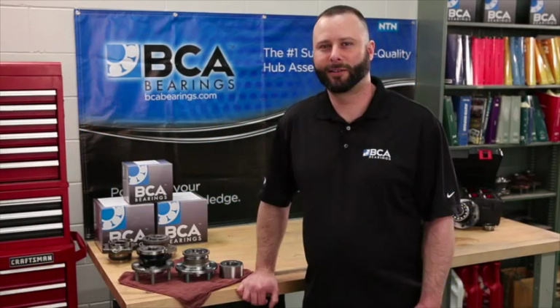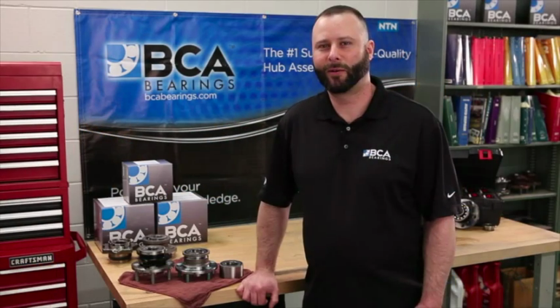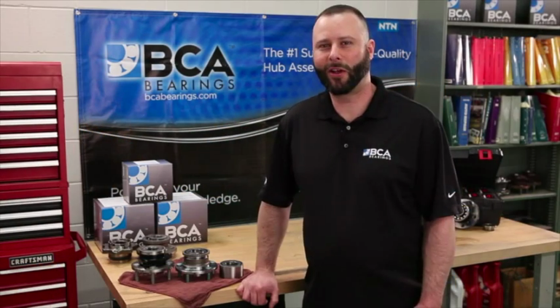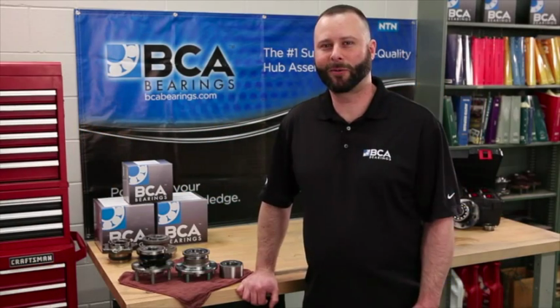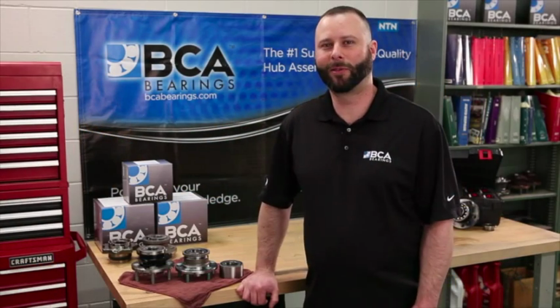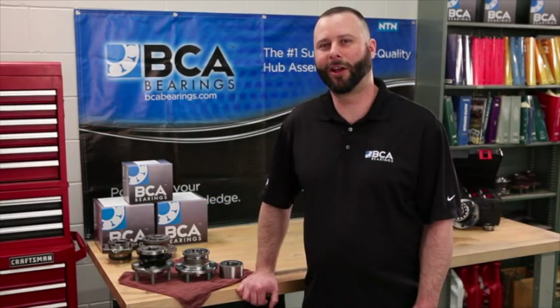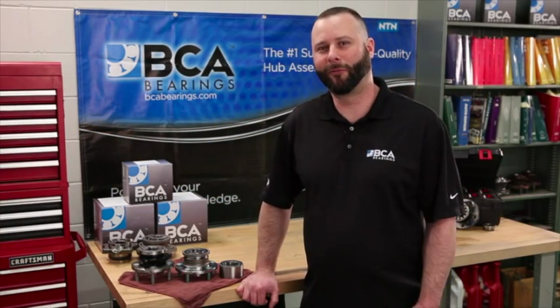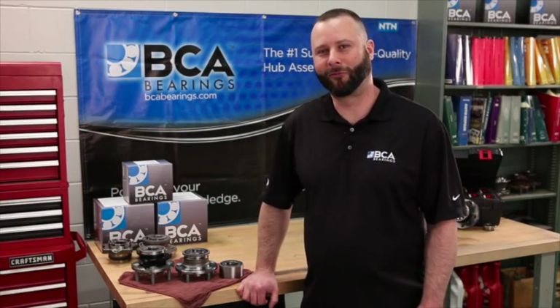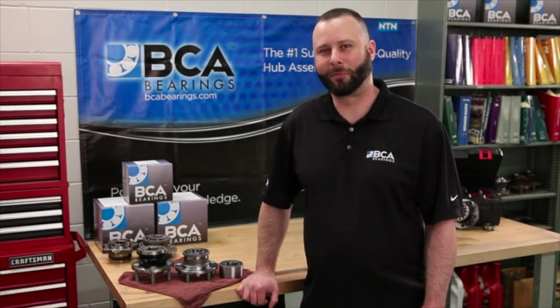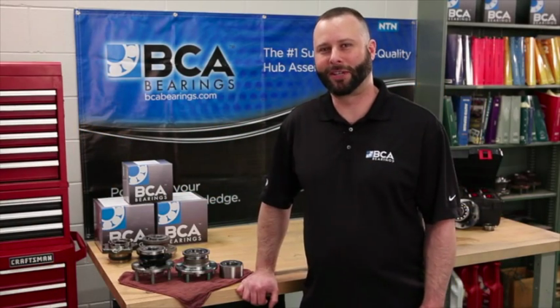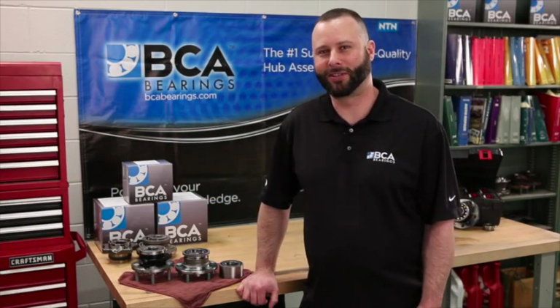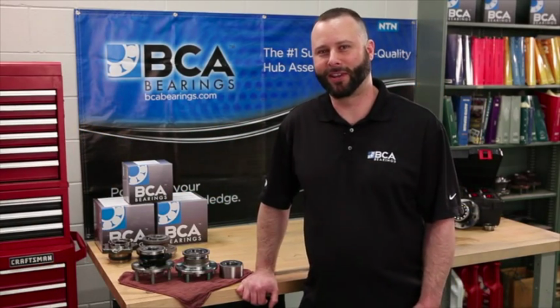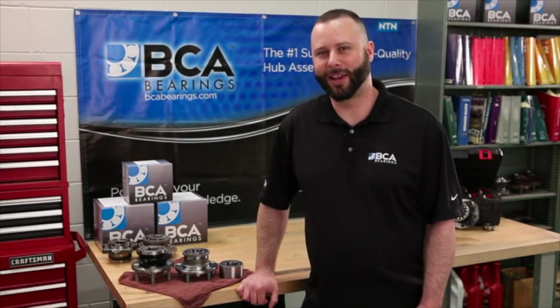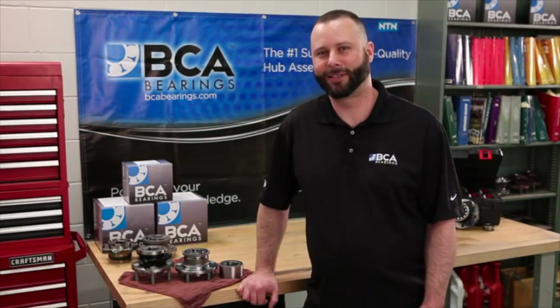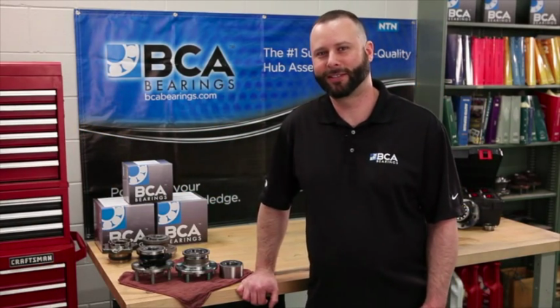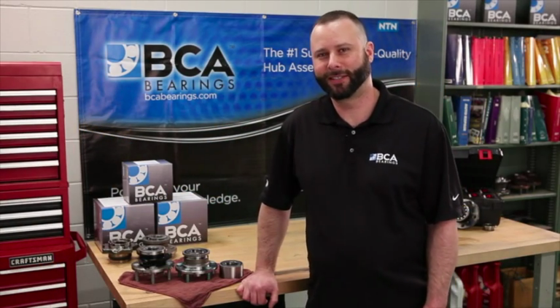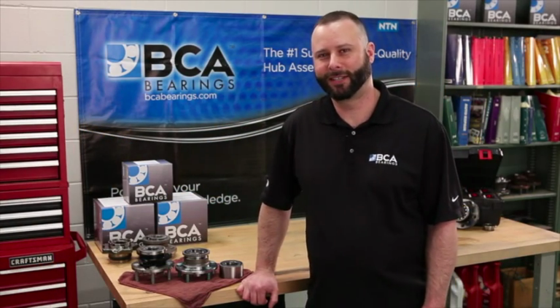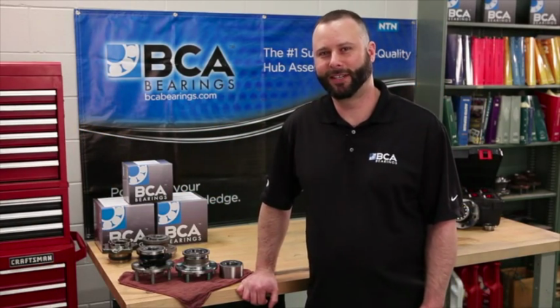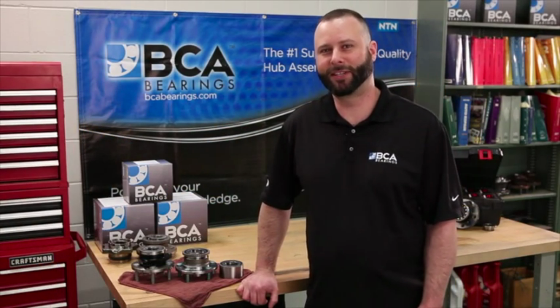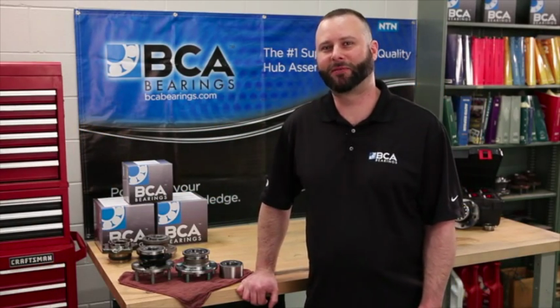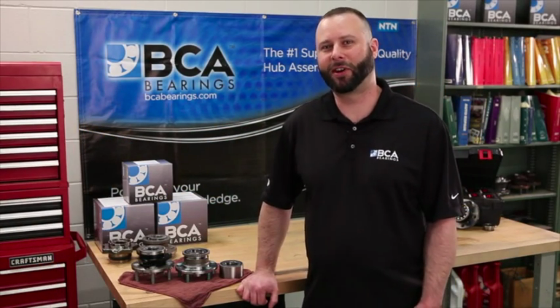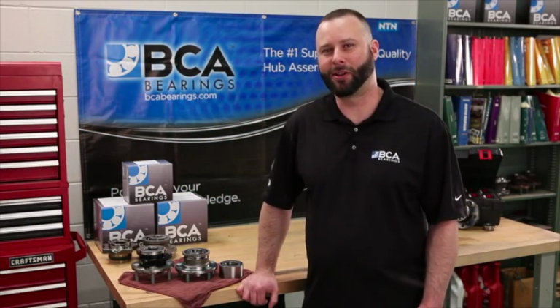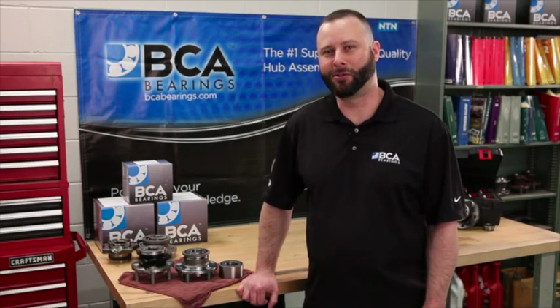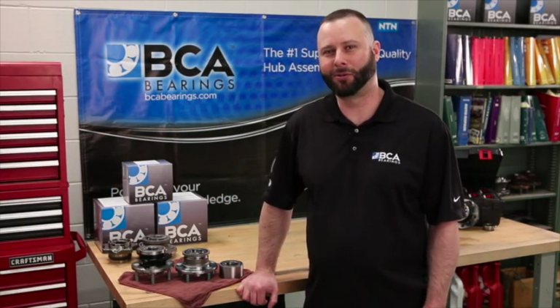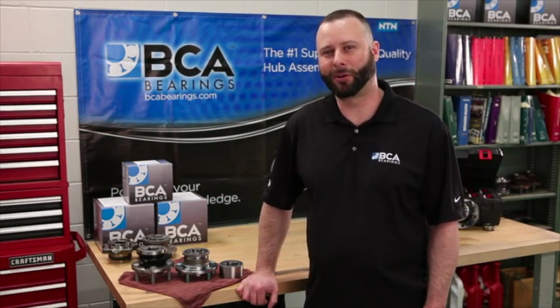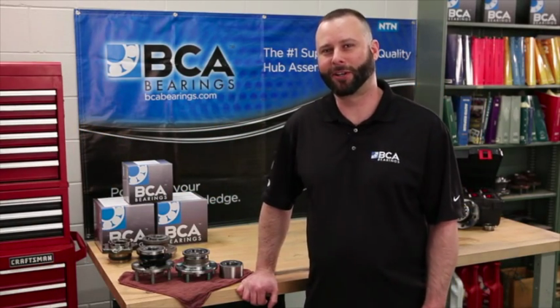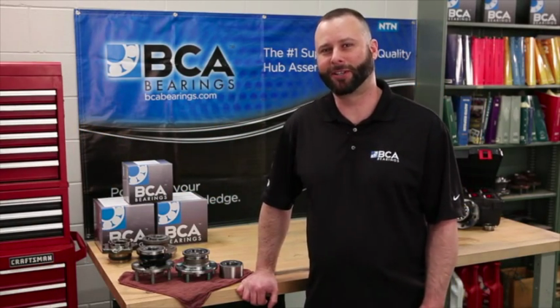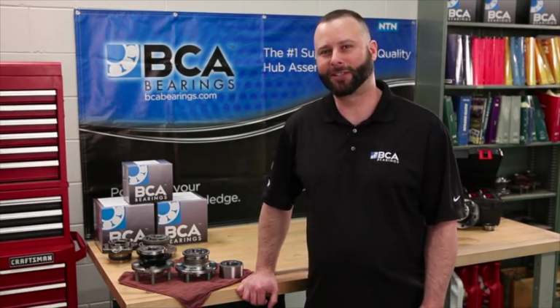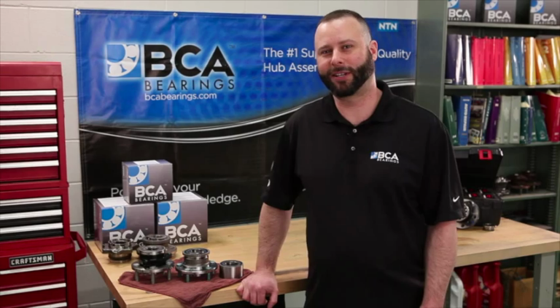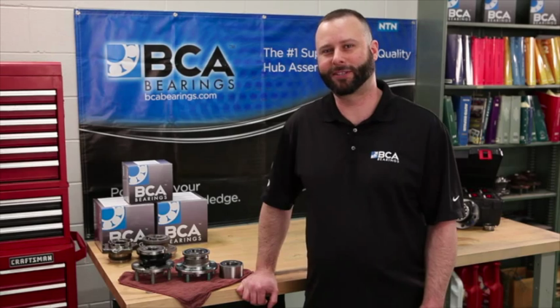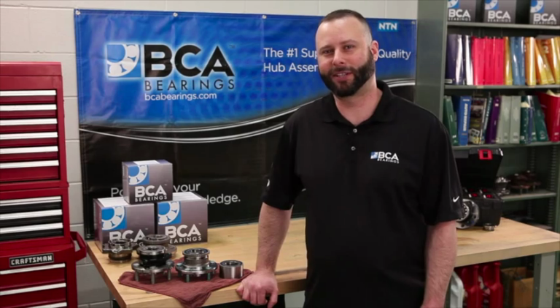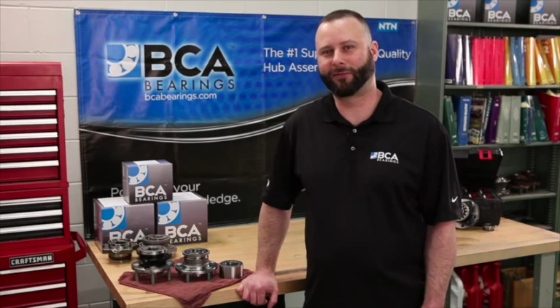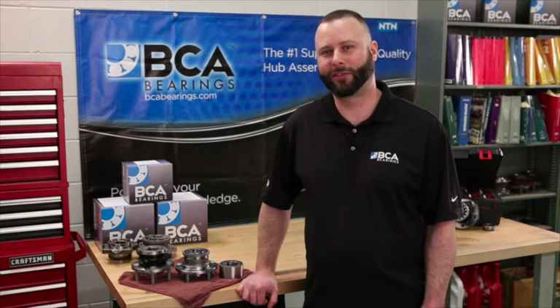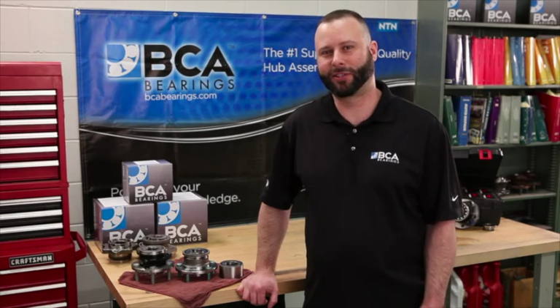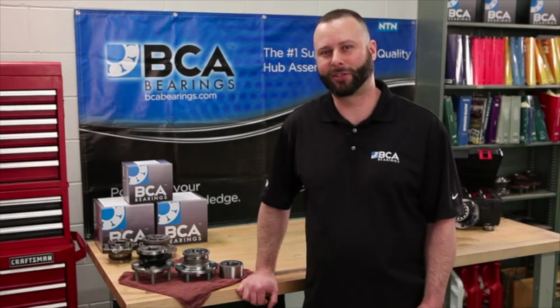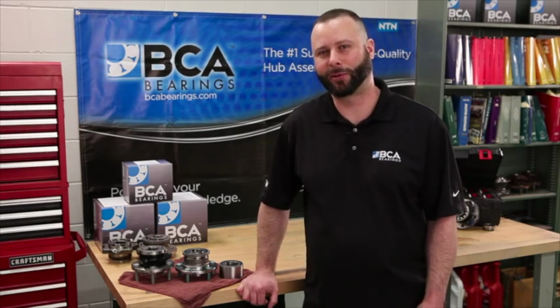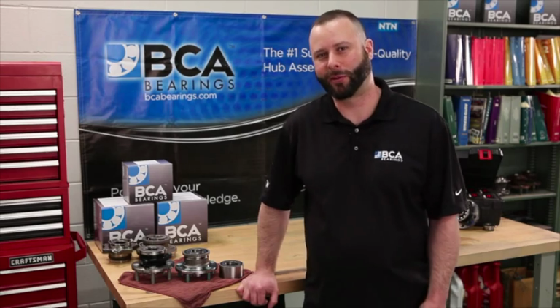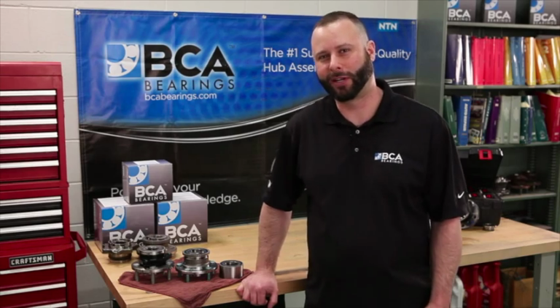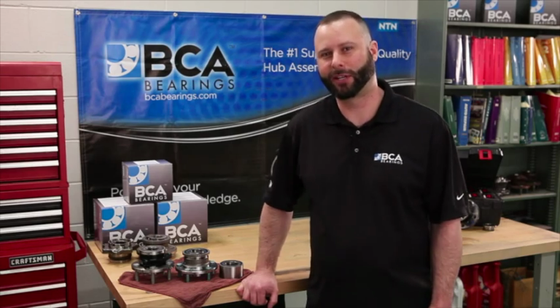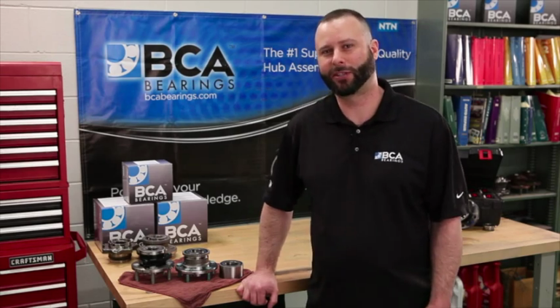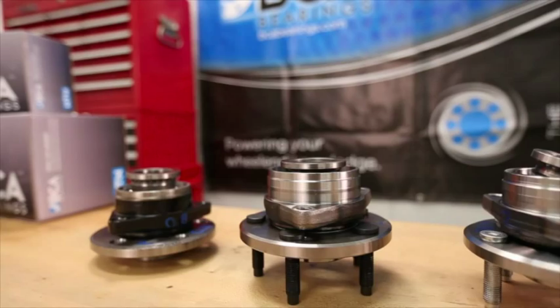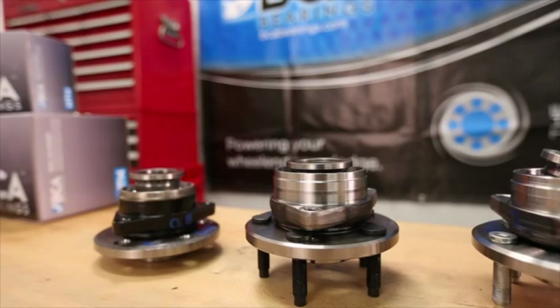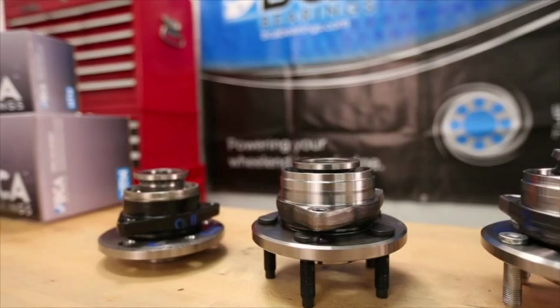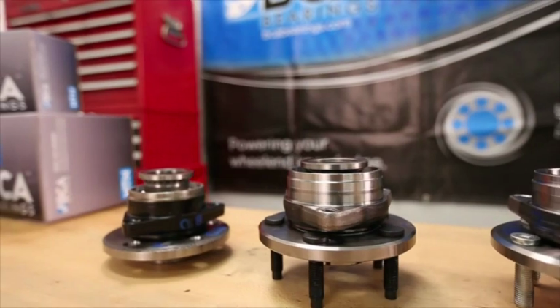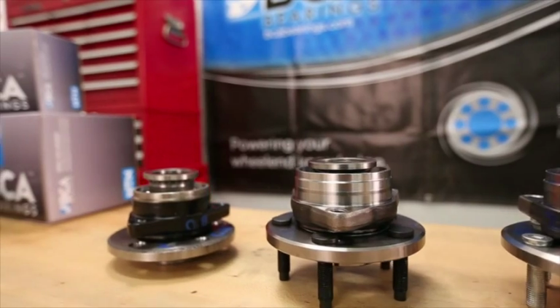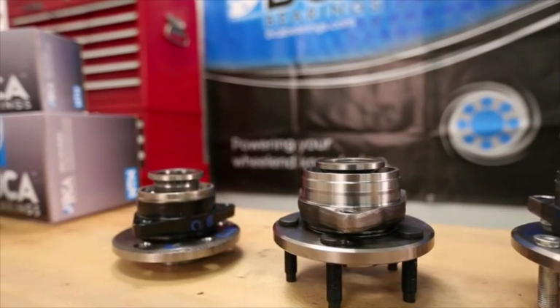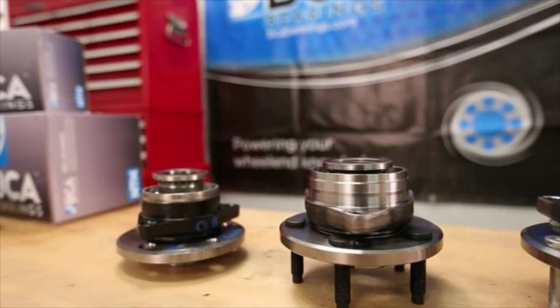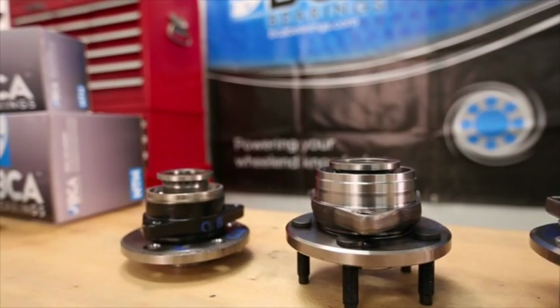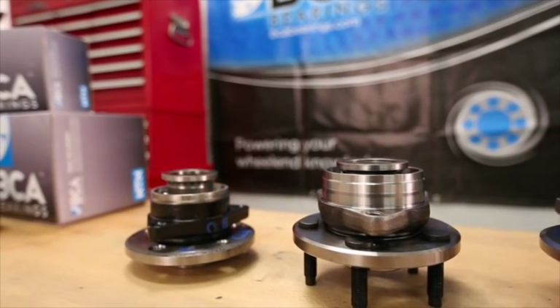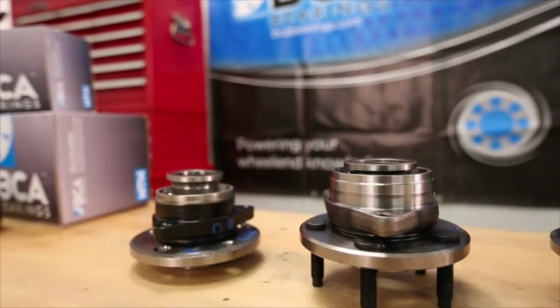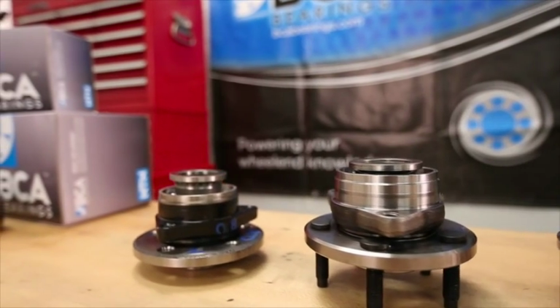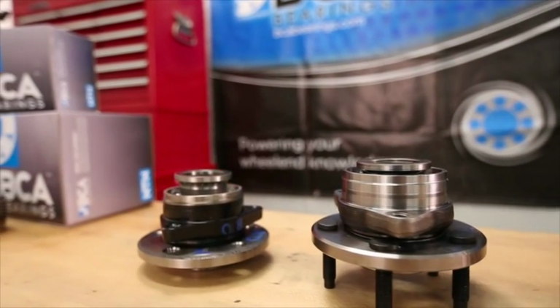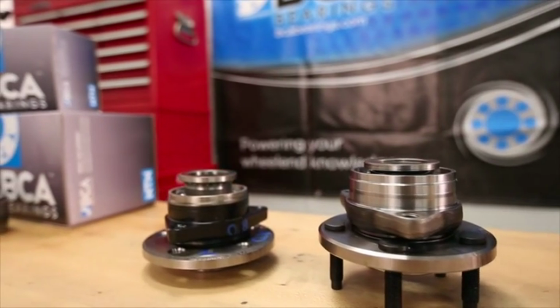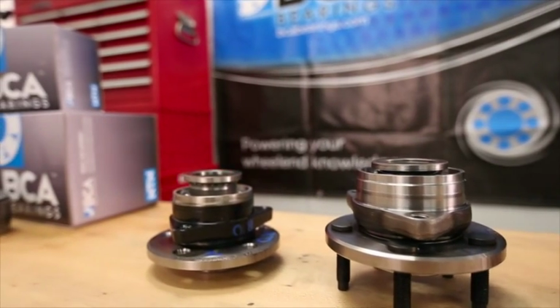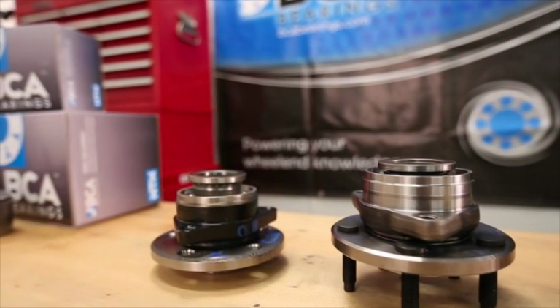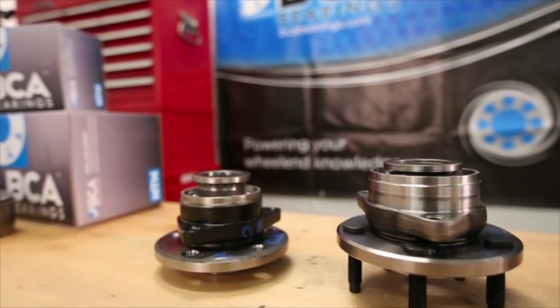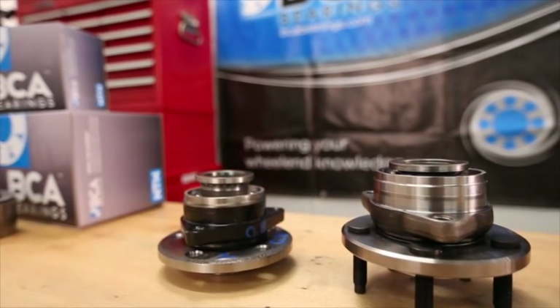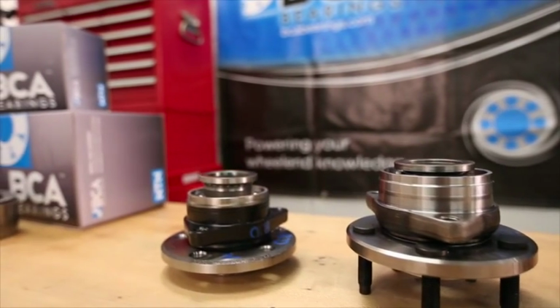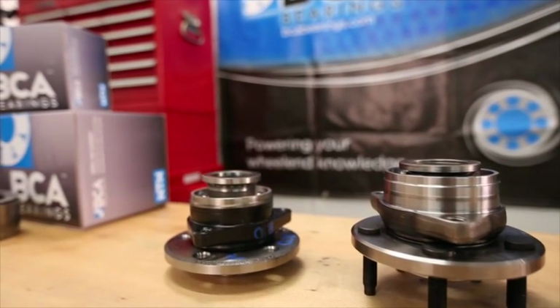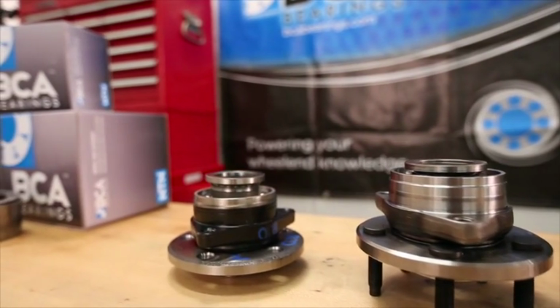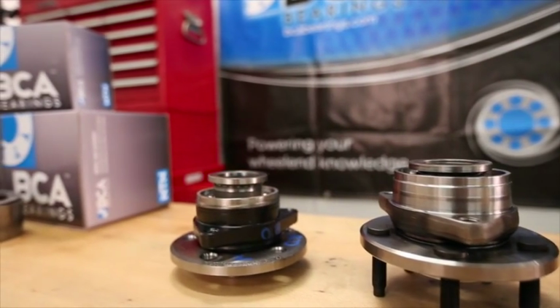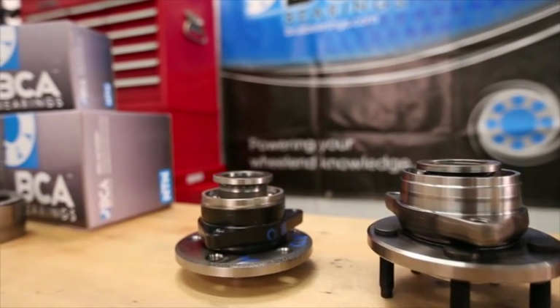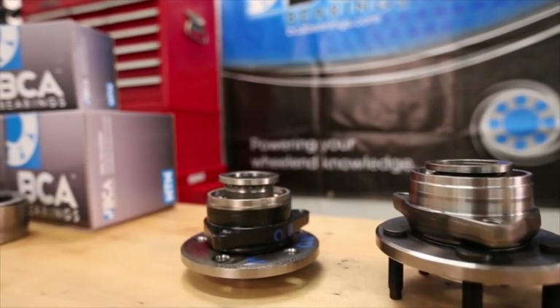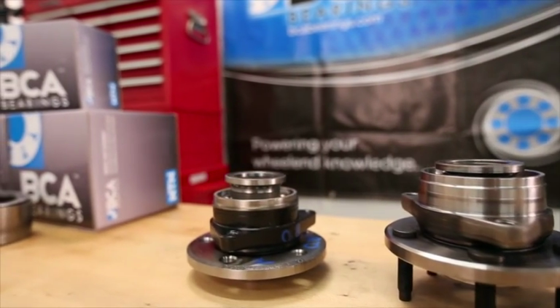Welcome to The Hub from BCA. In this video, we're going to discuss the differences between Gen 1, Gen 2, and Gen 3 wheel bearings.